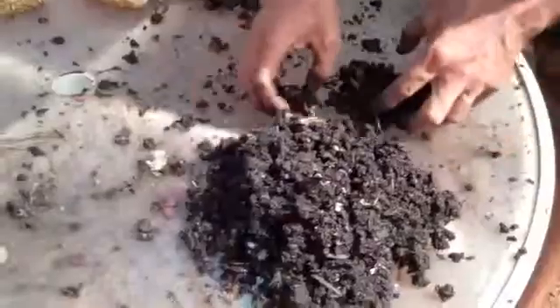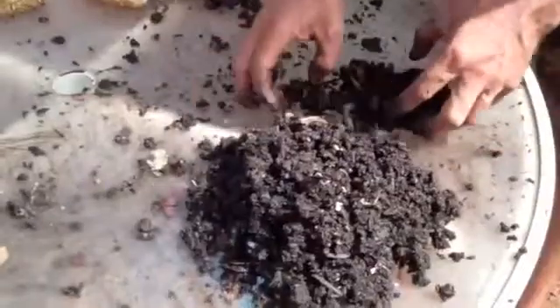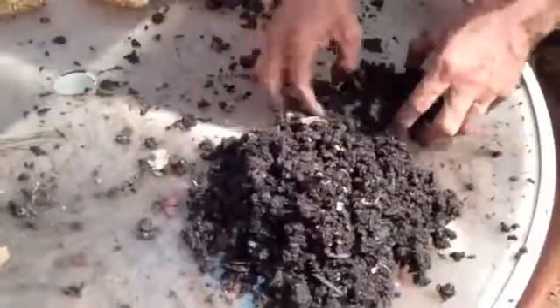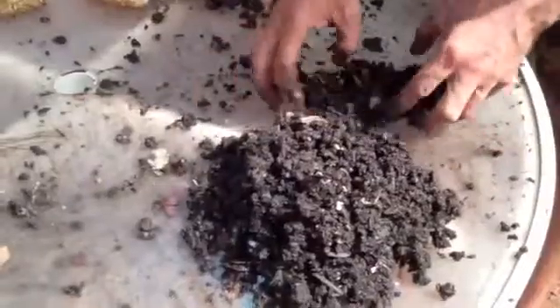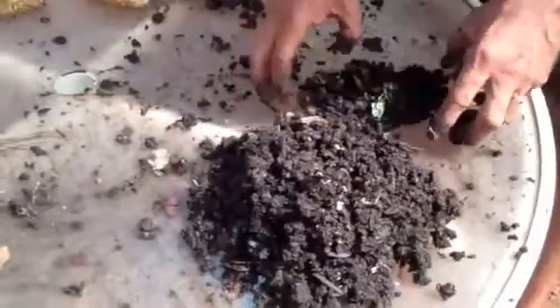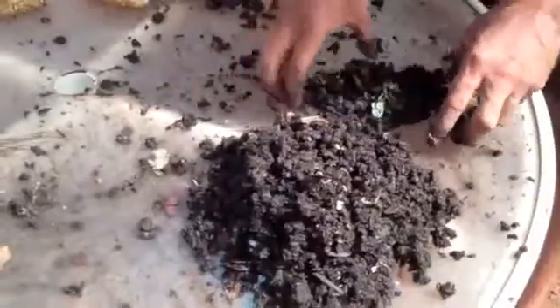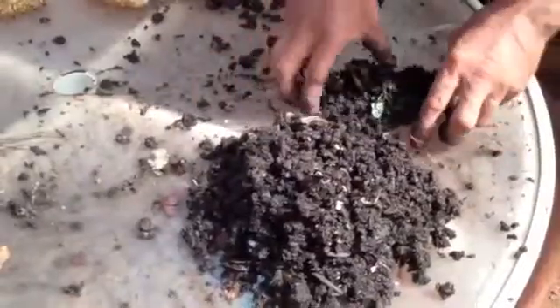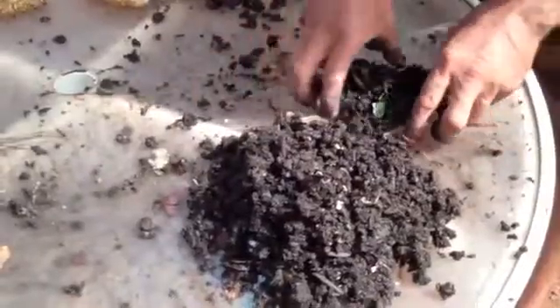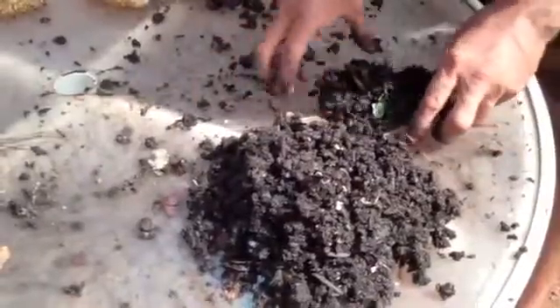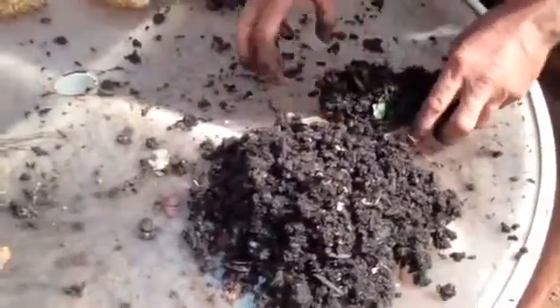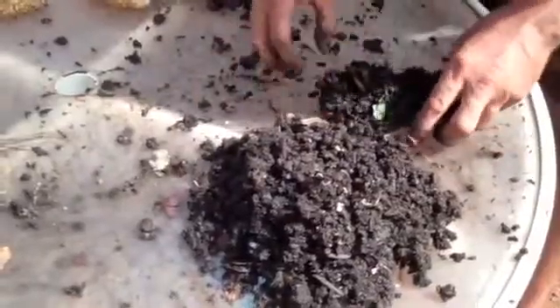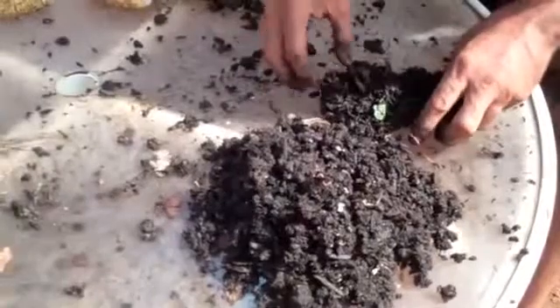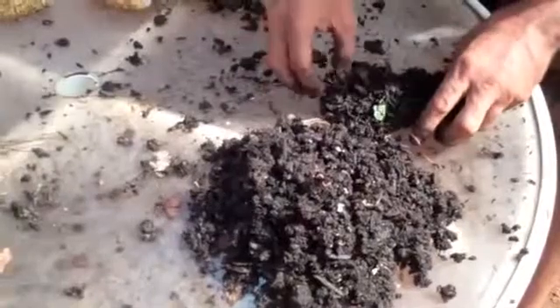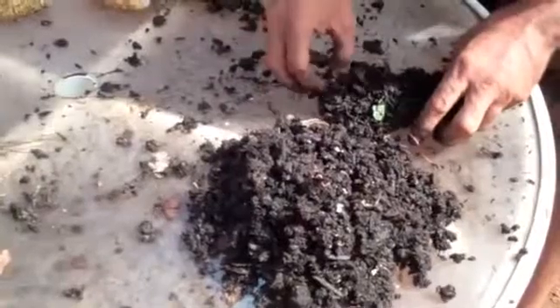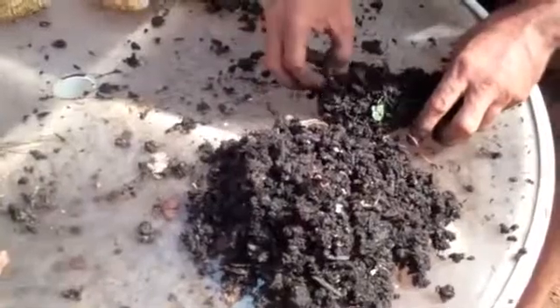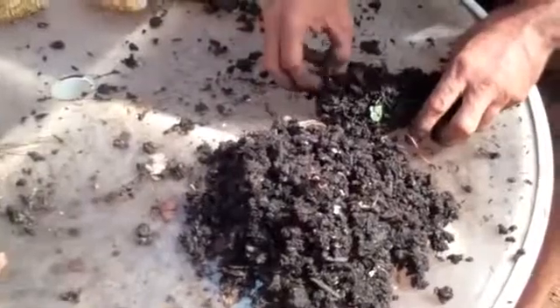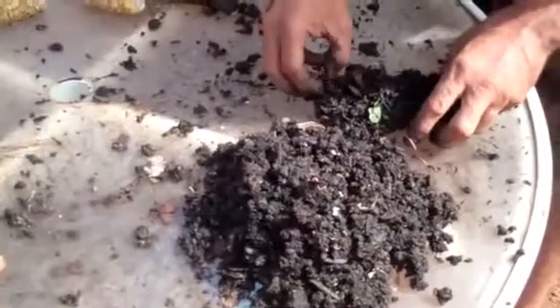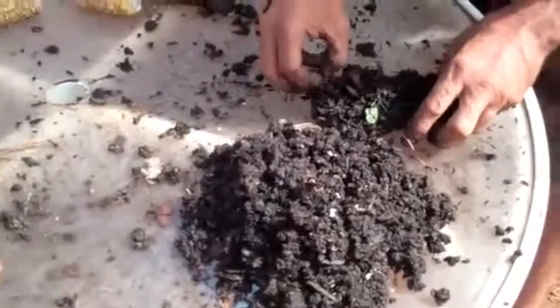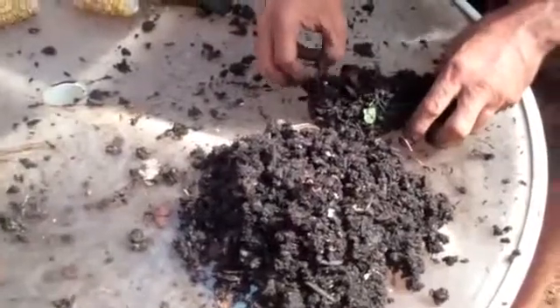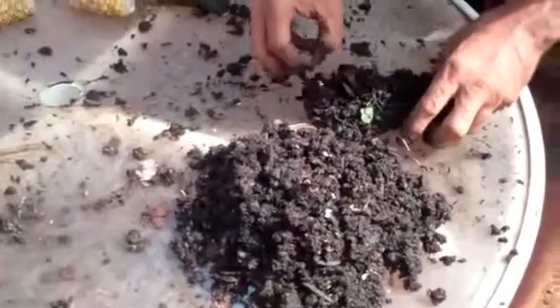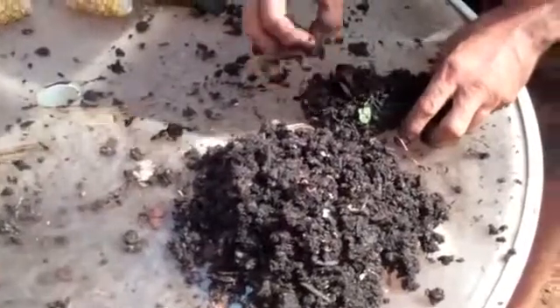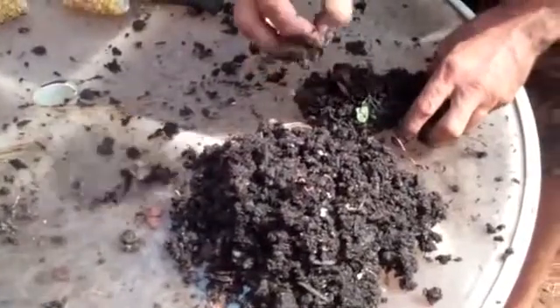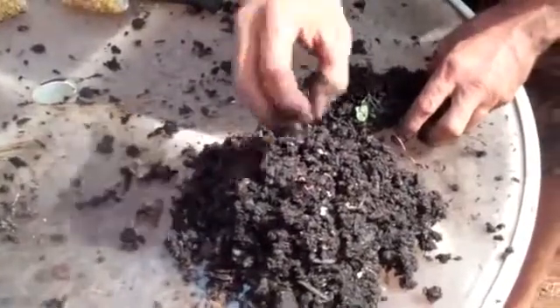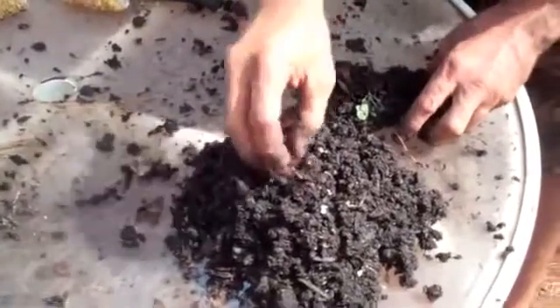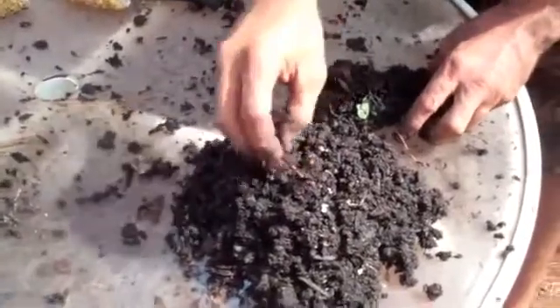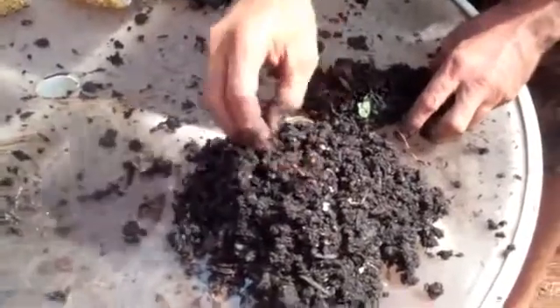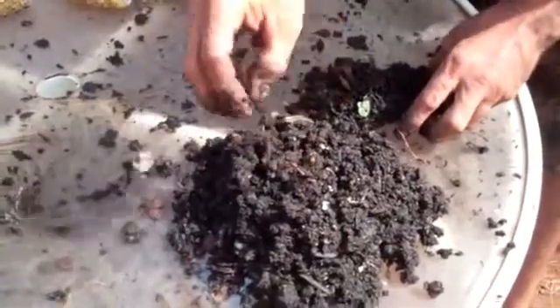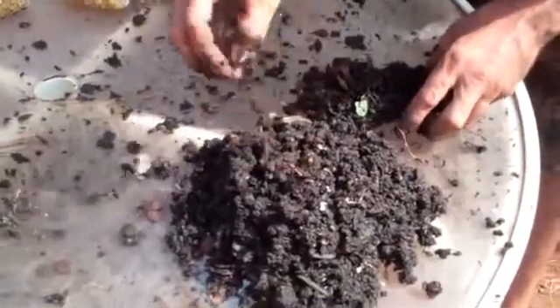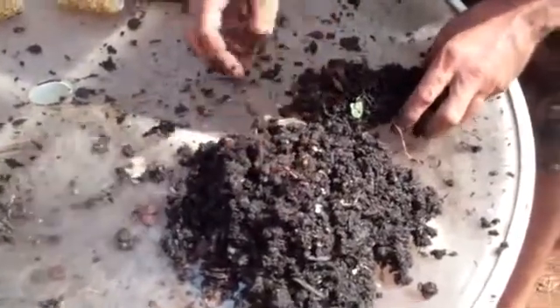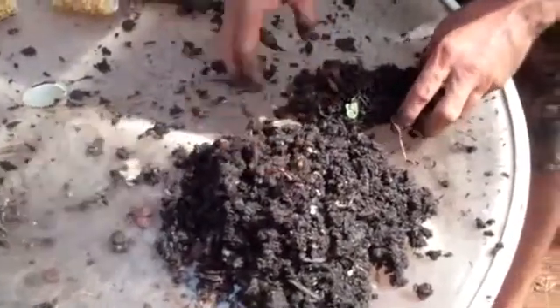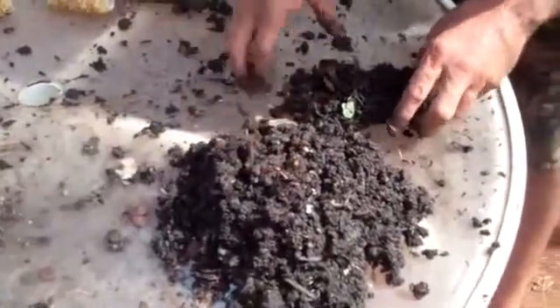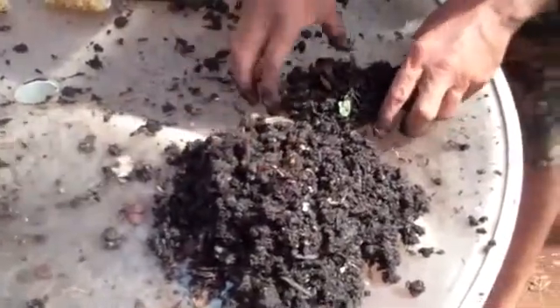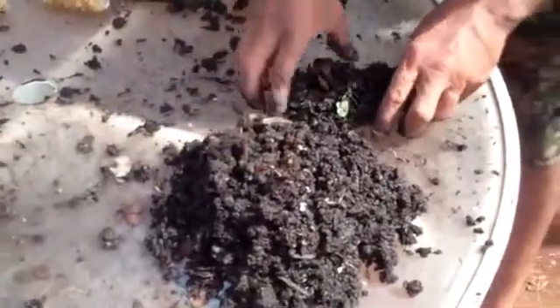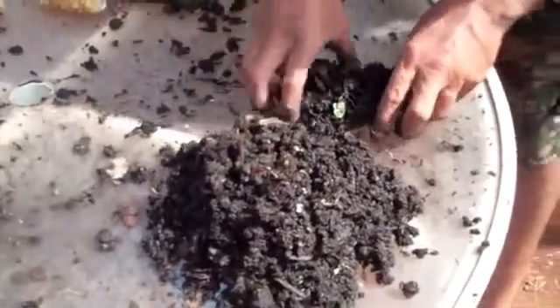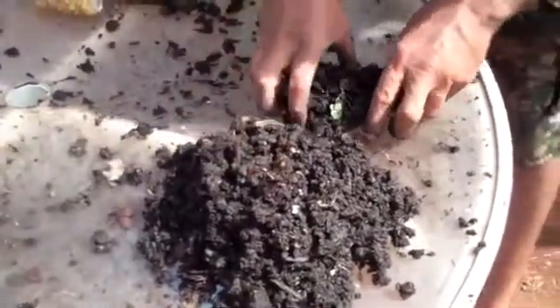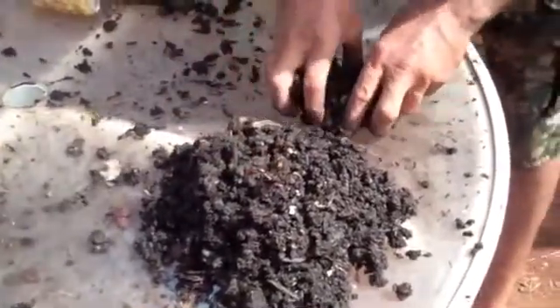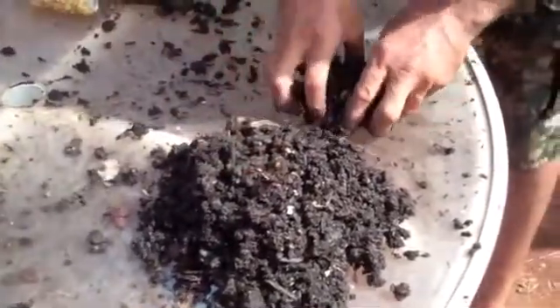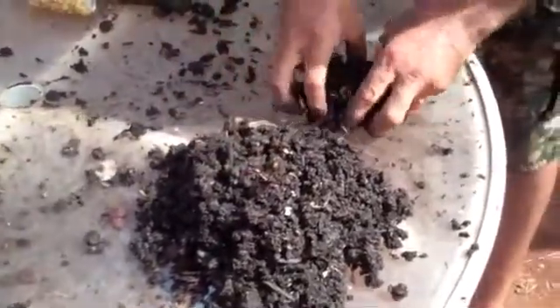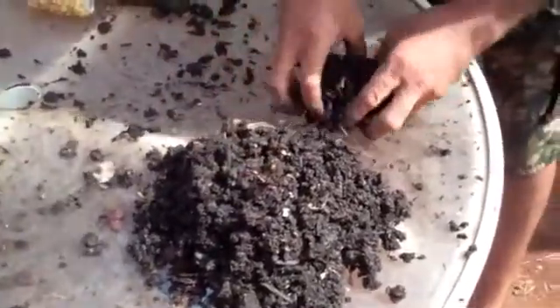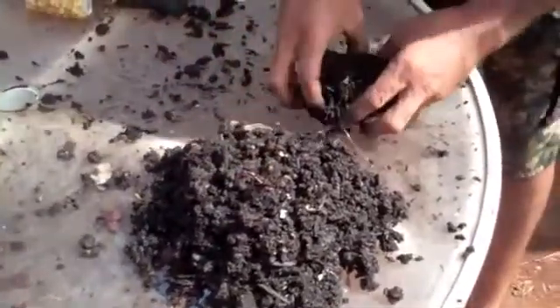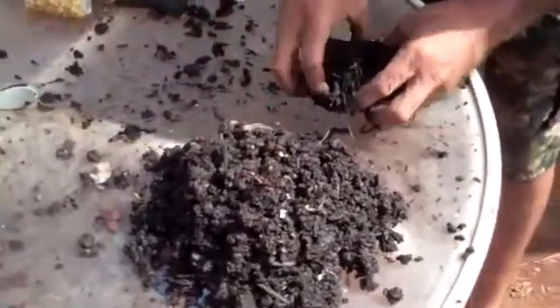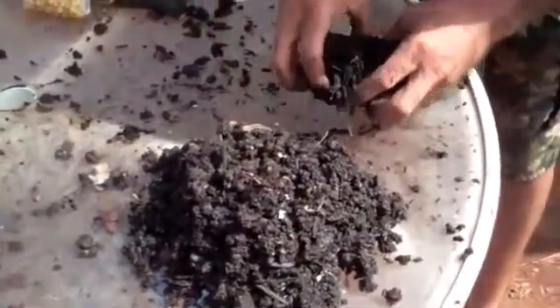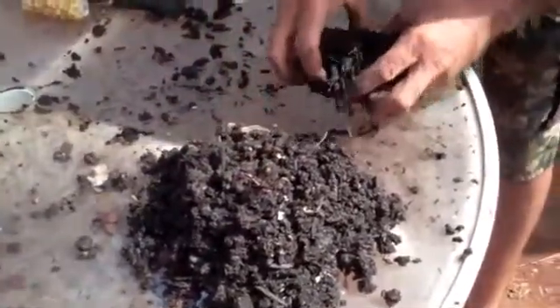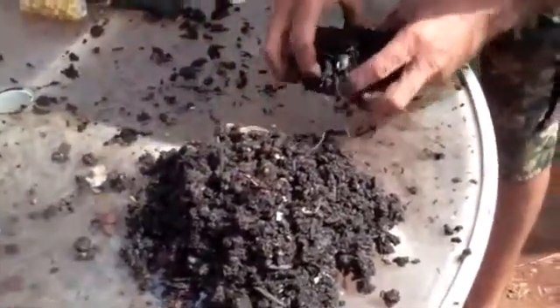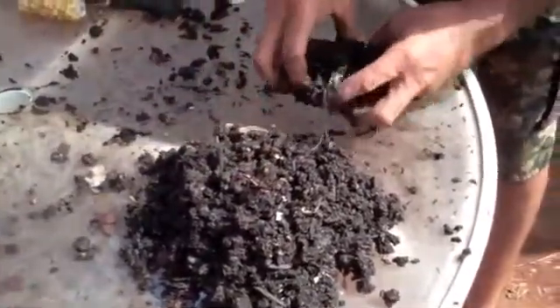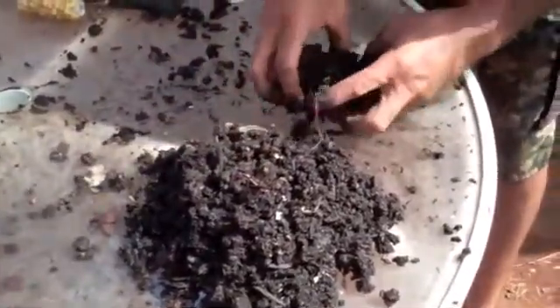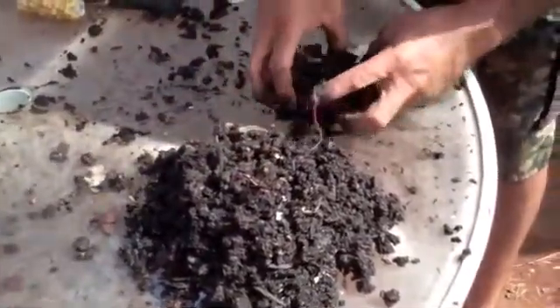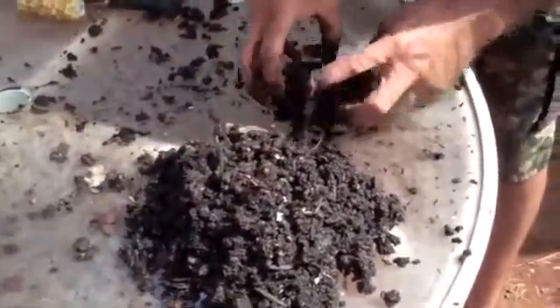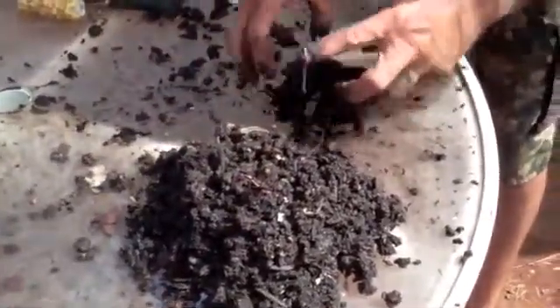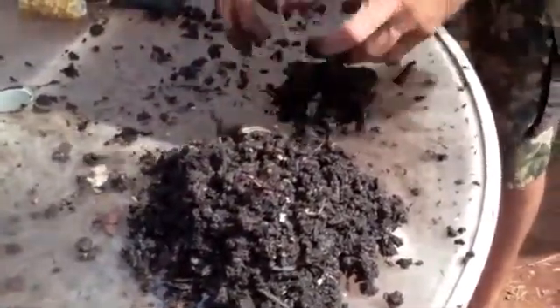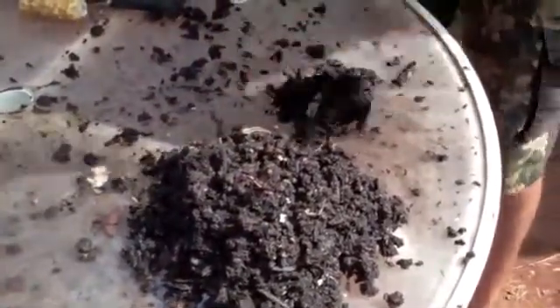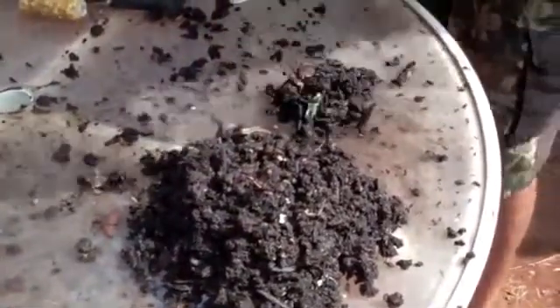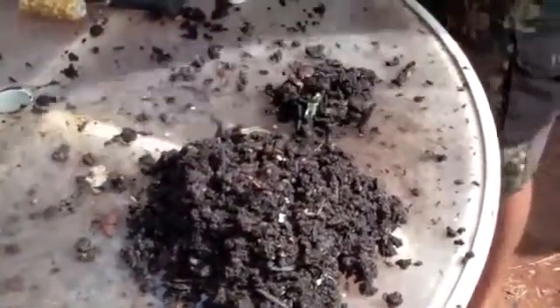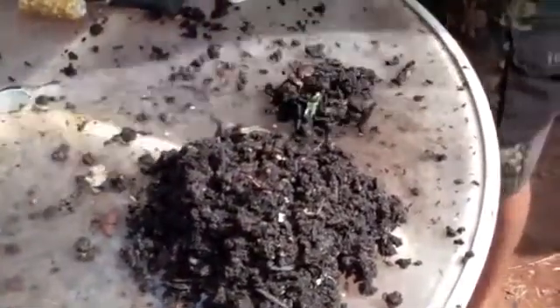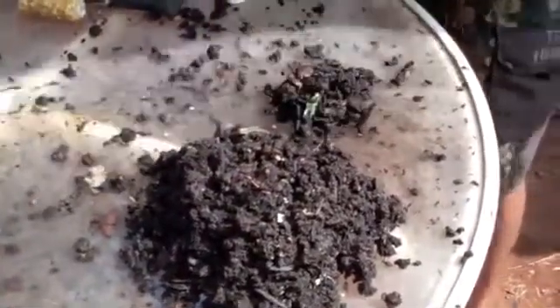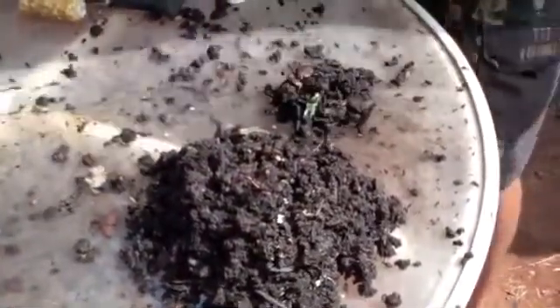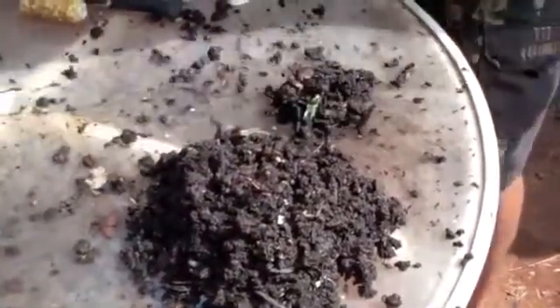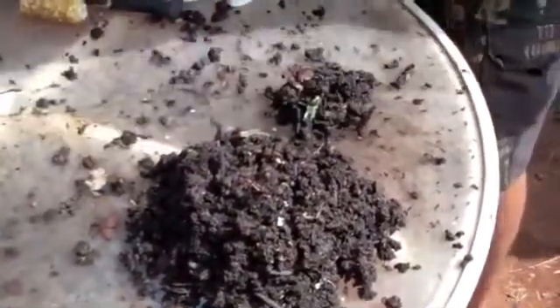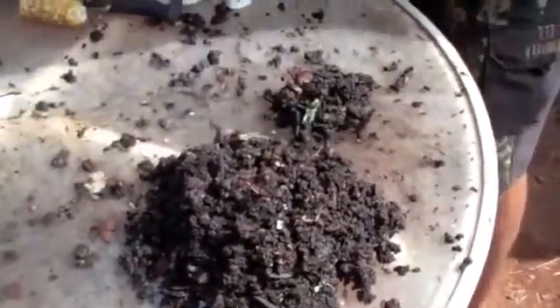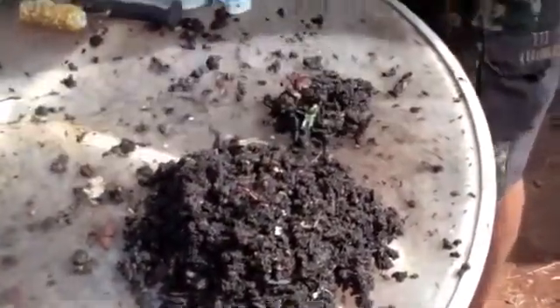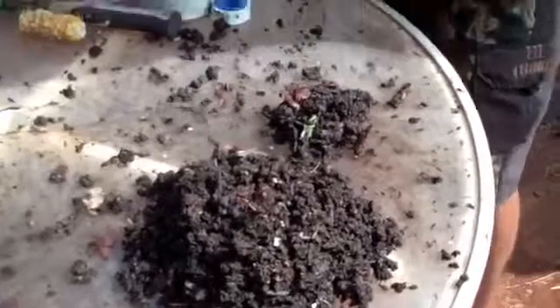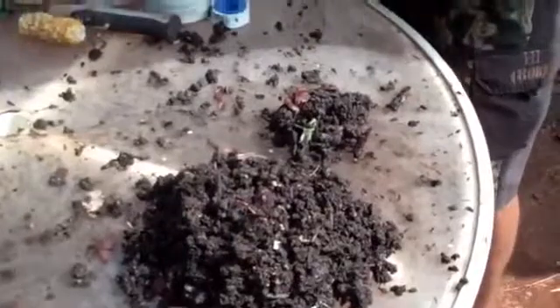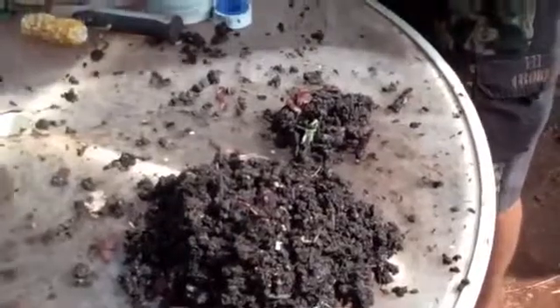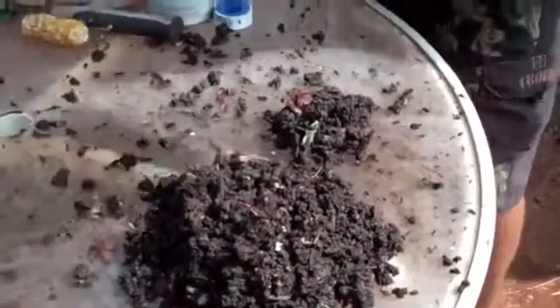There's another little baby worm. You can feel free to throw those babies right in here if you'd like.